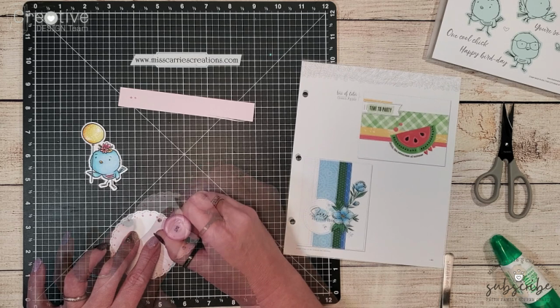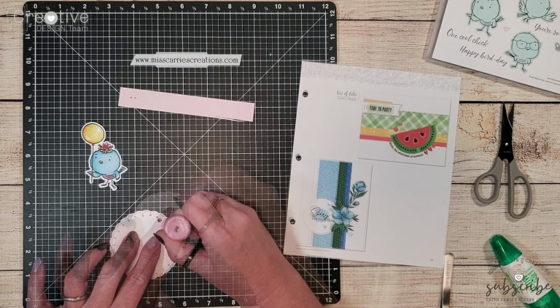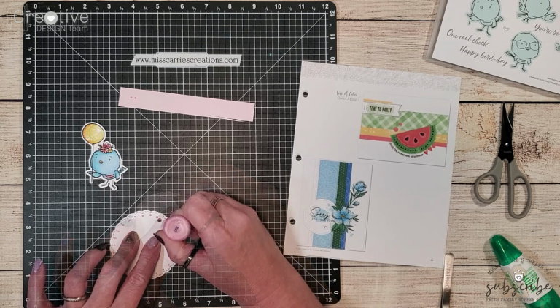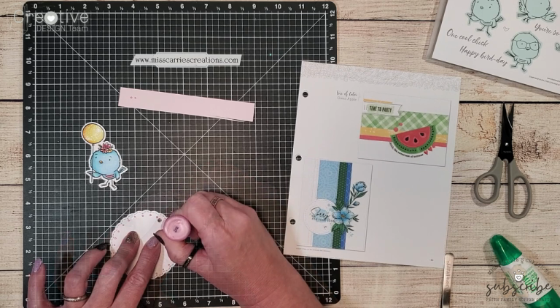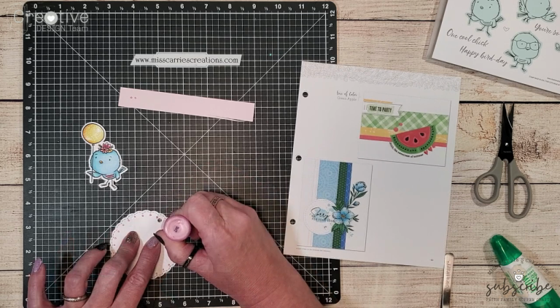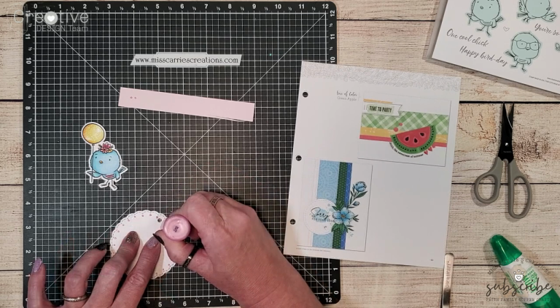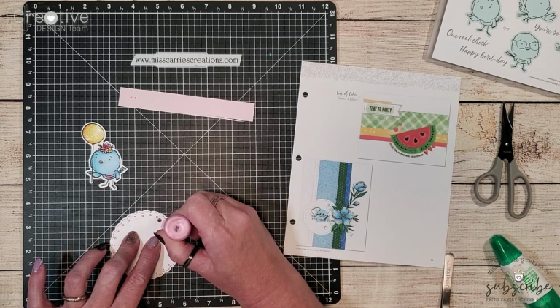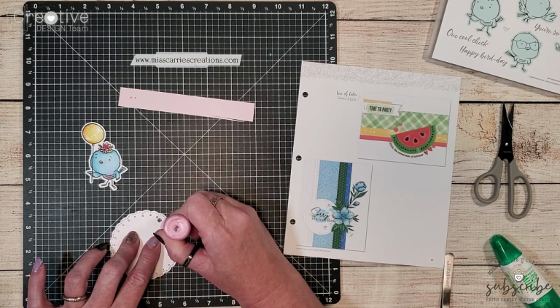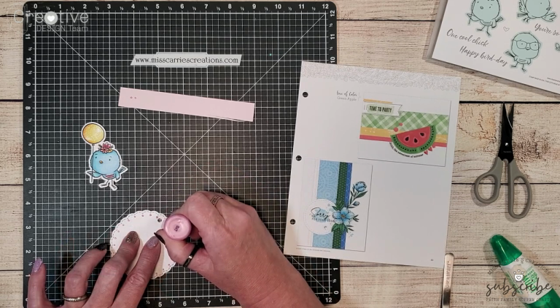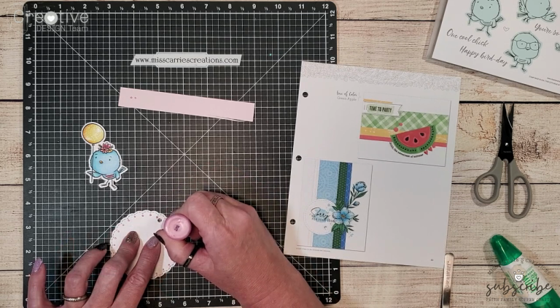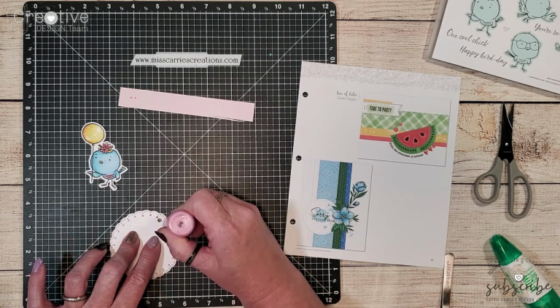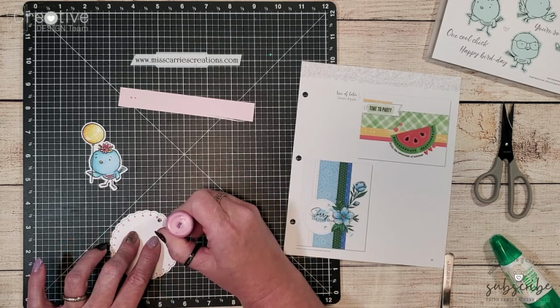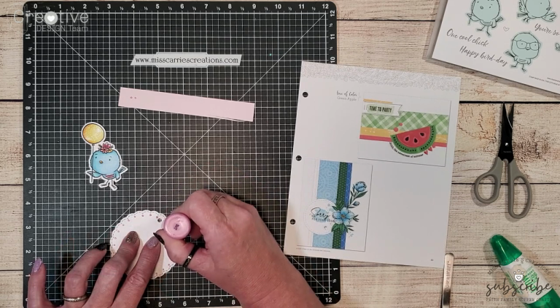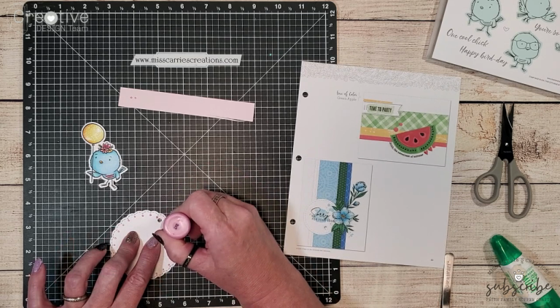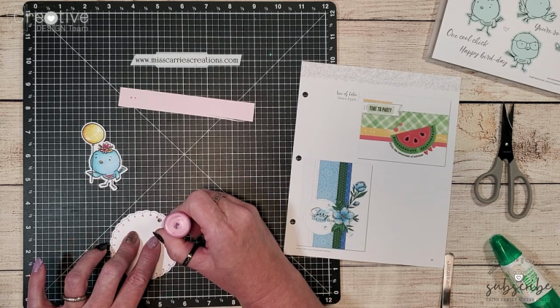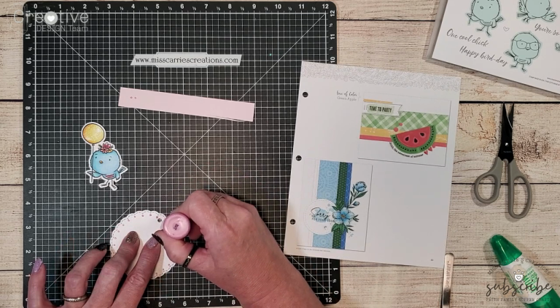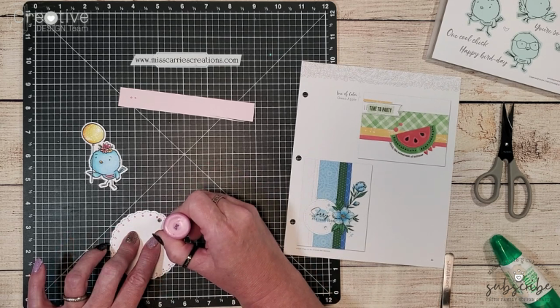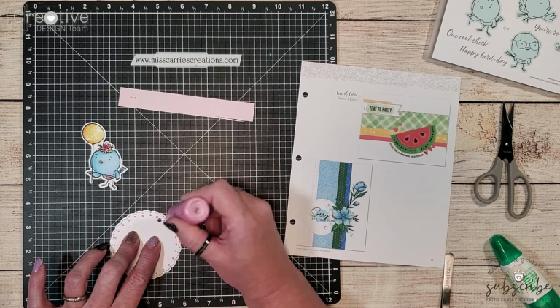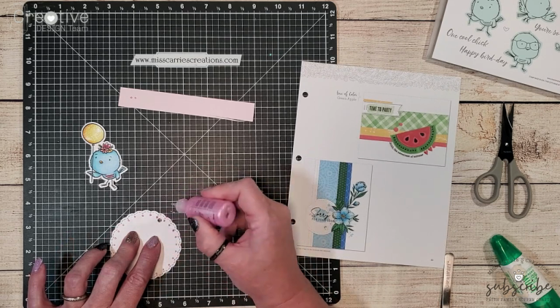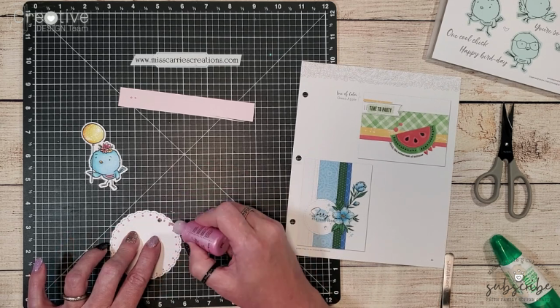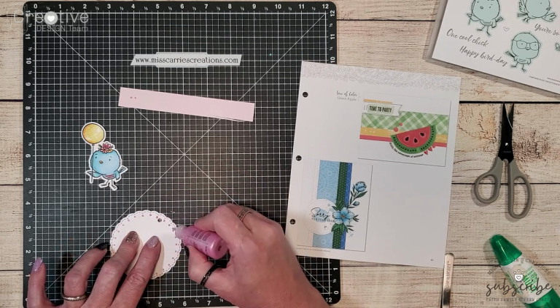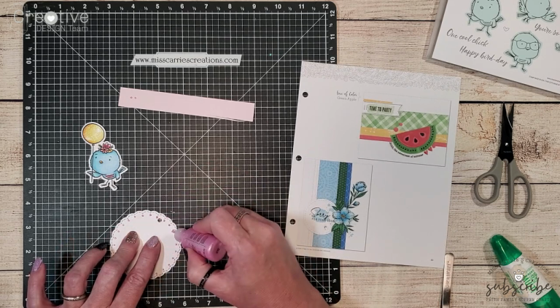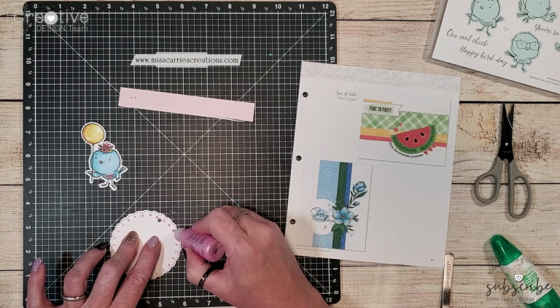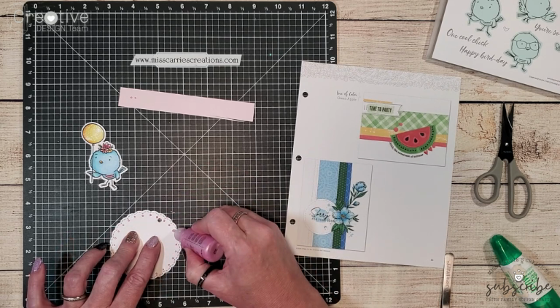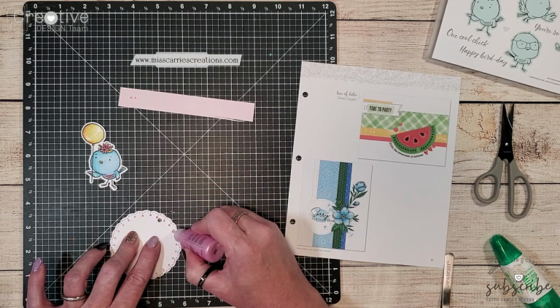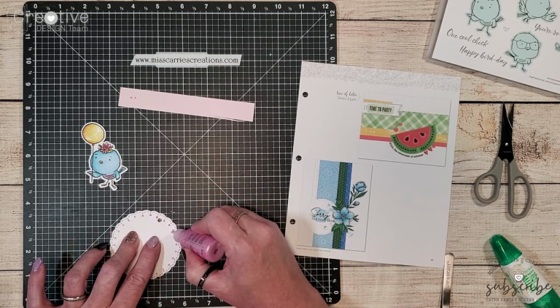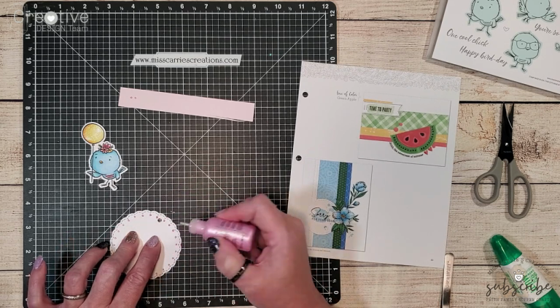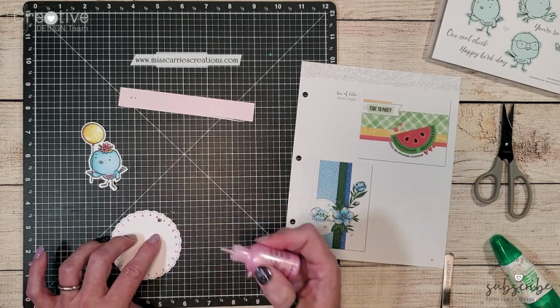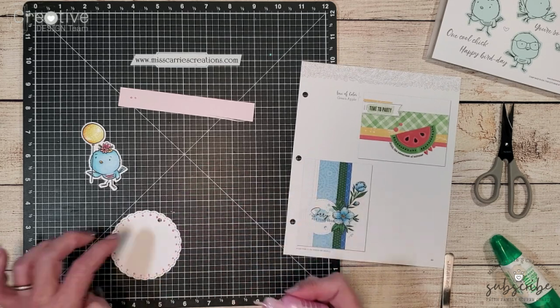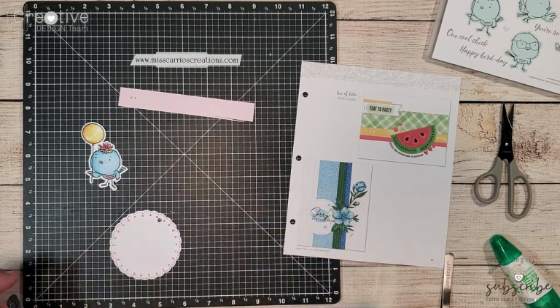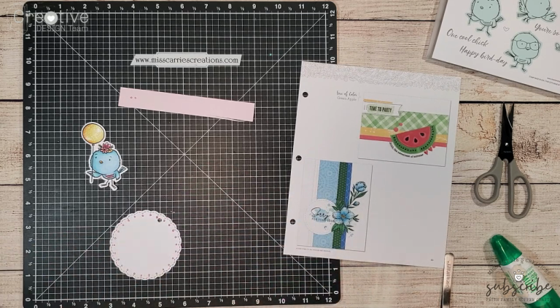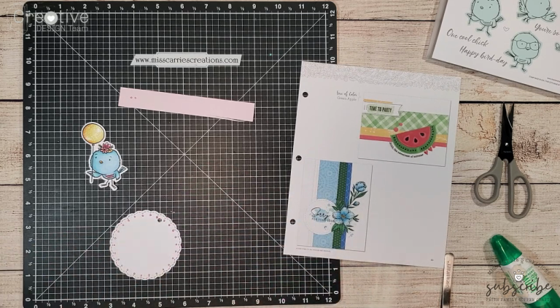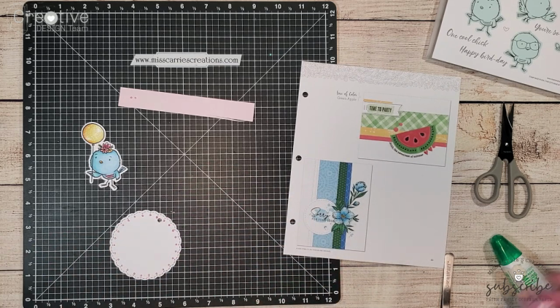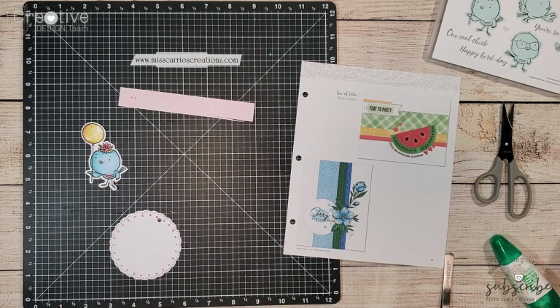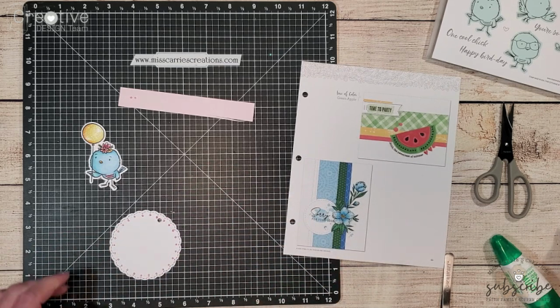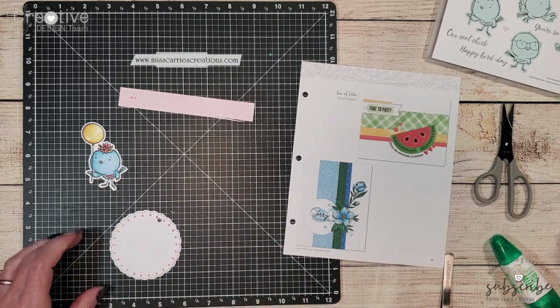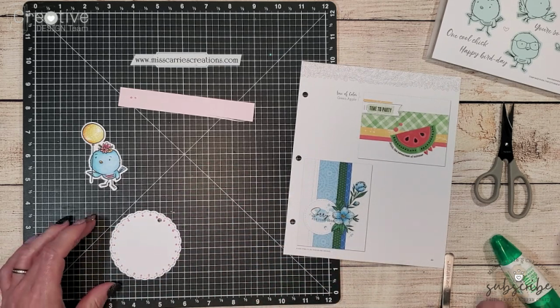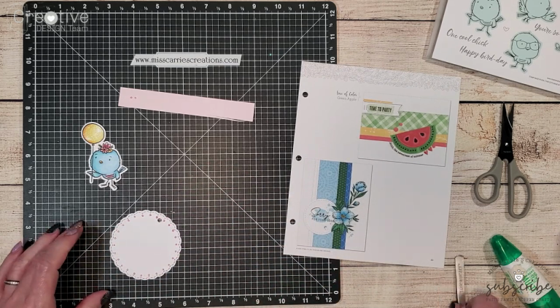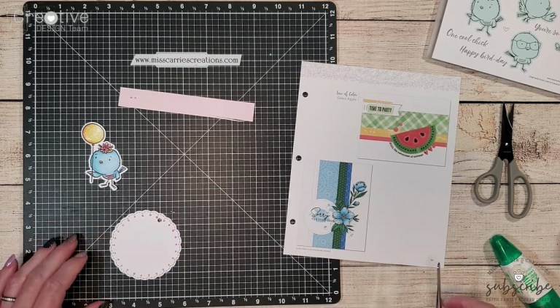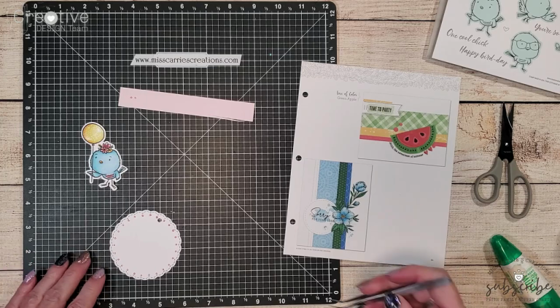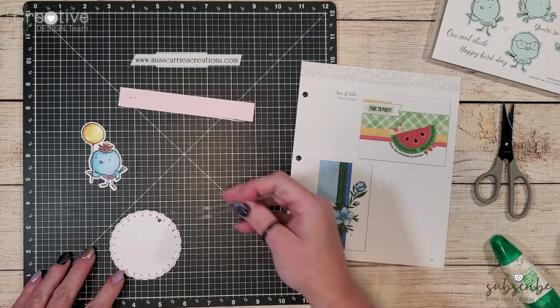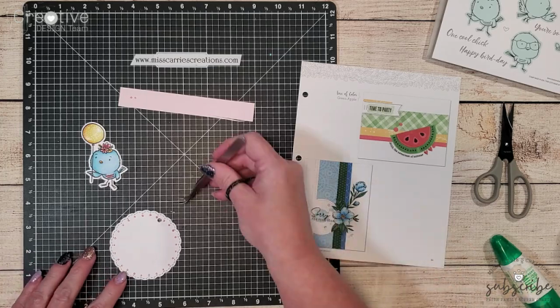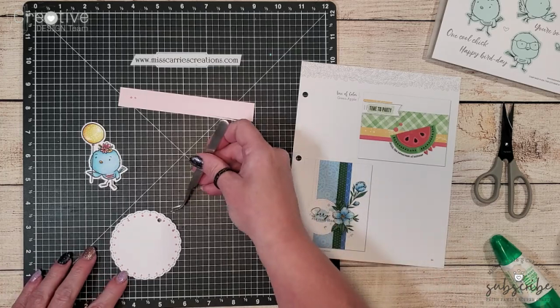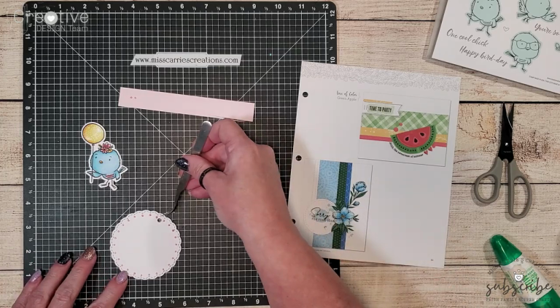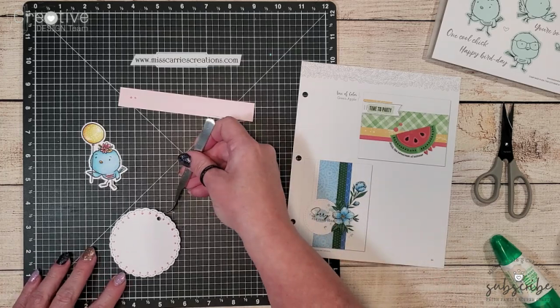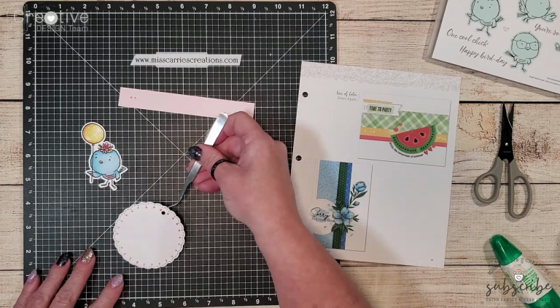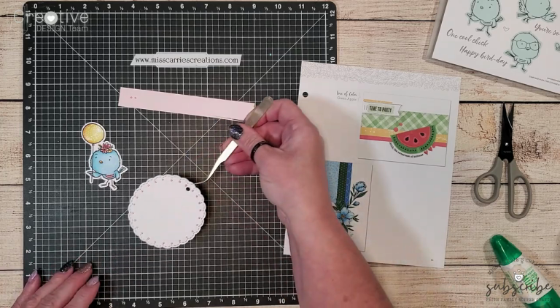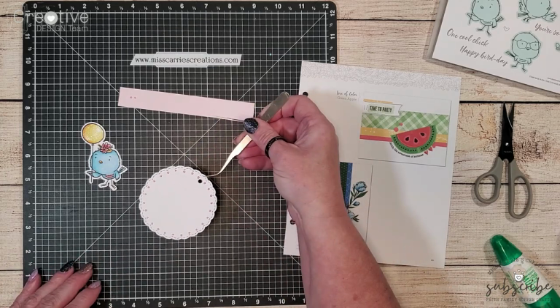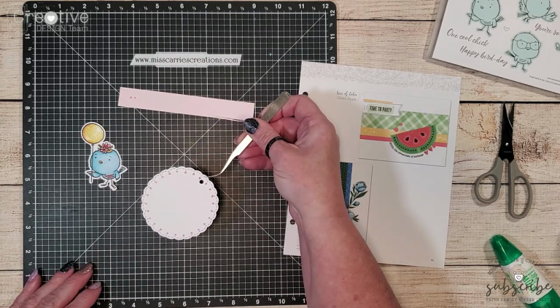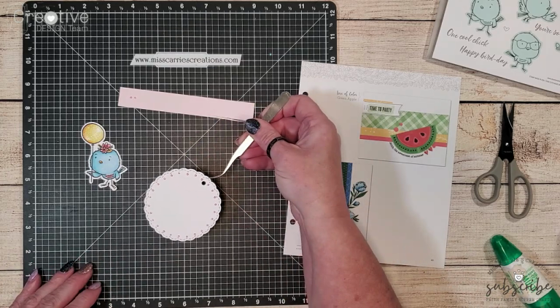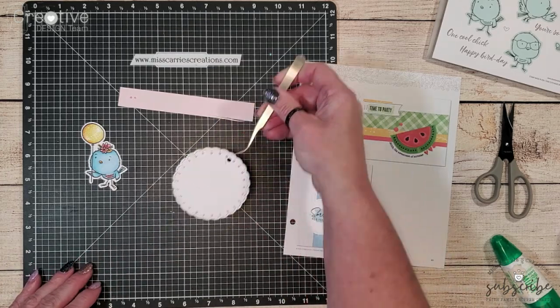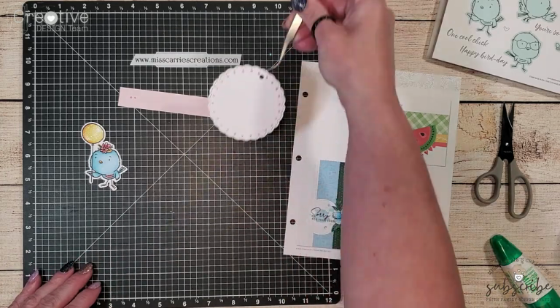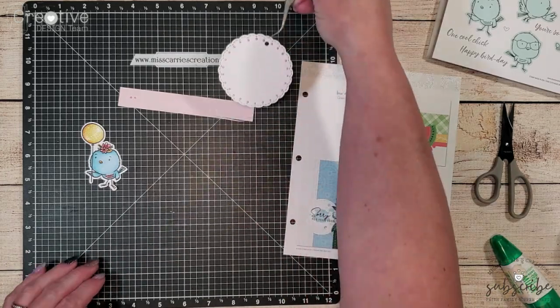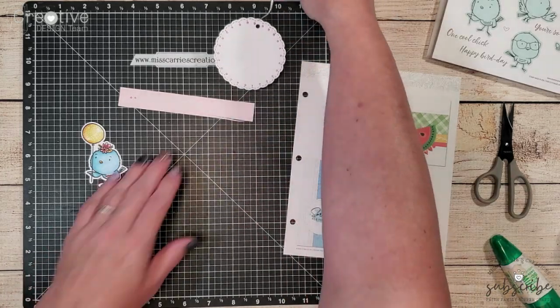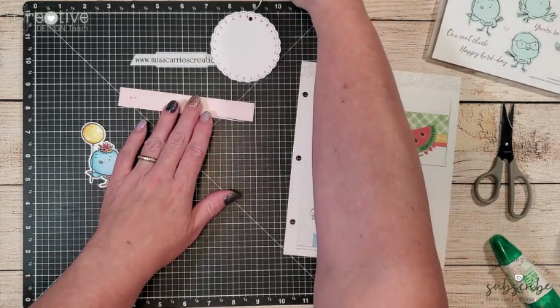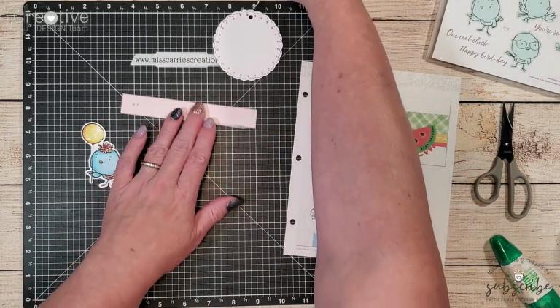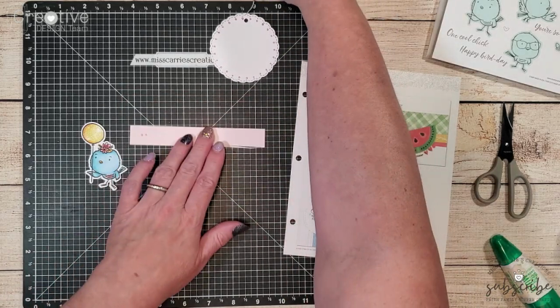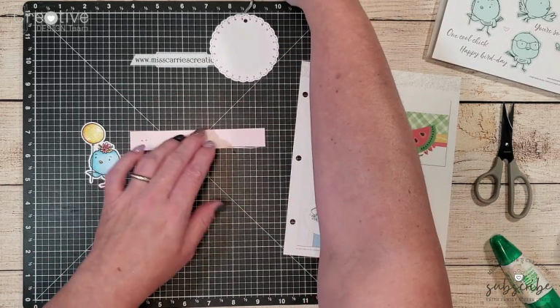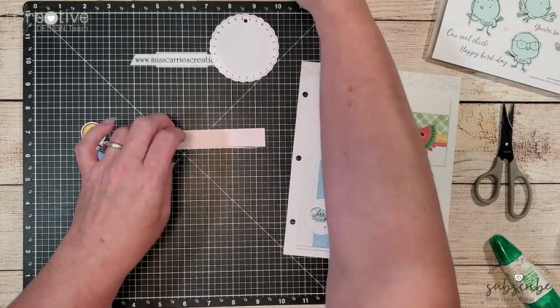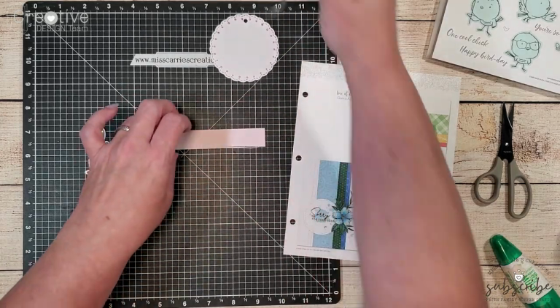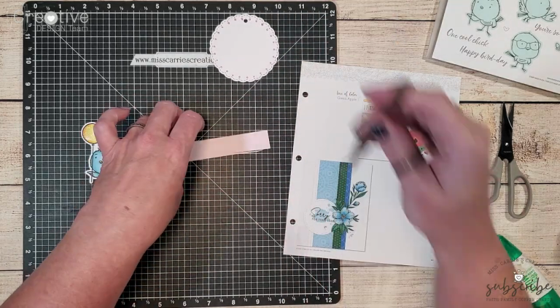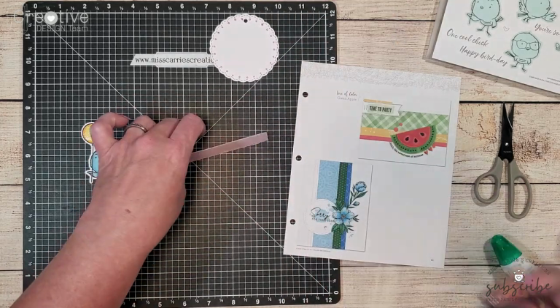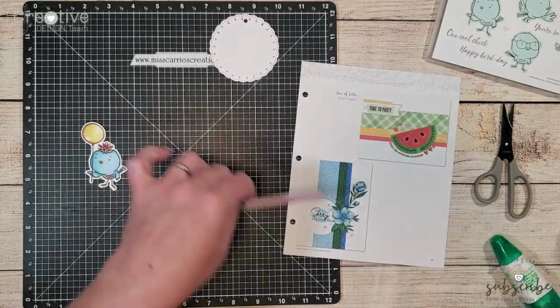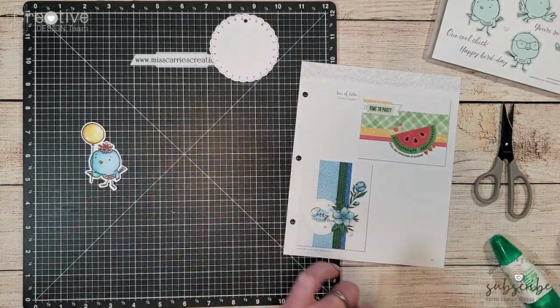Once you've finished adding your liquid pearls around the frame of the tag you're going to need to set it aside and let it dry for about an hour.